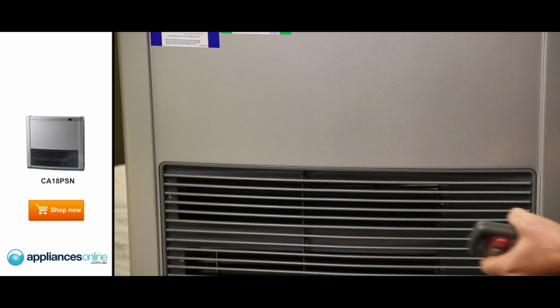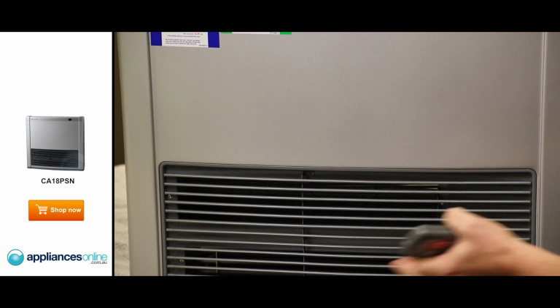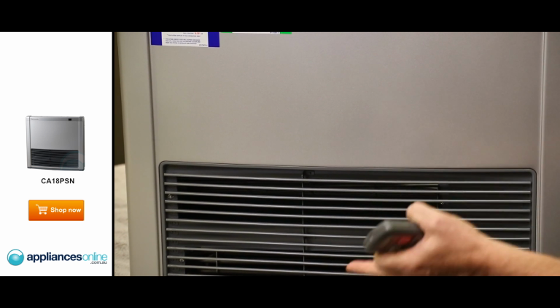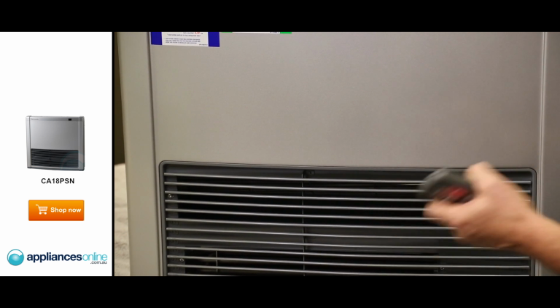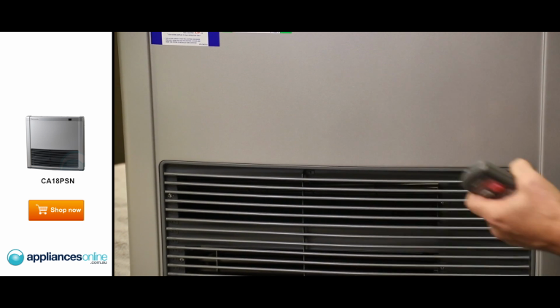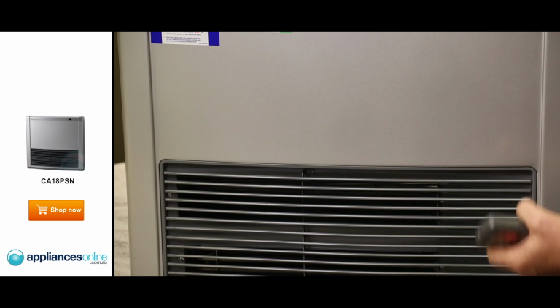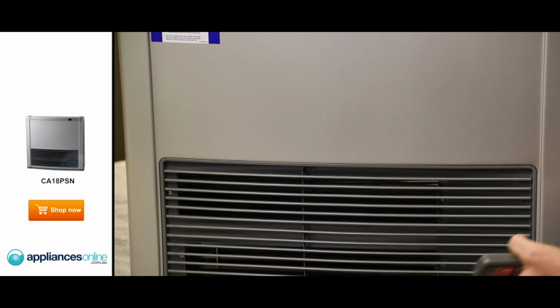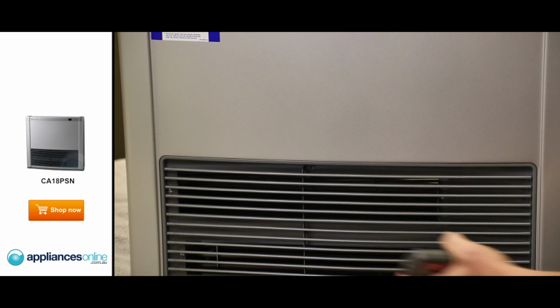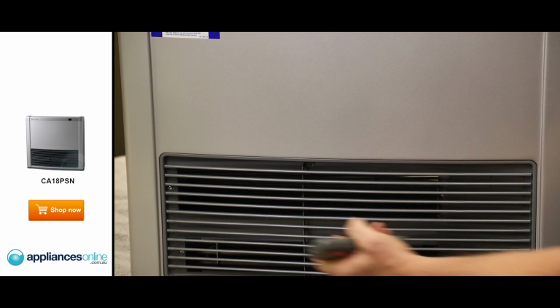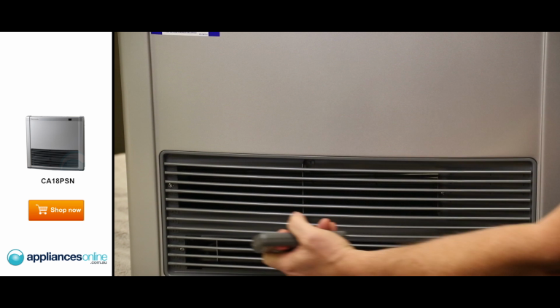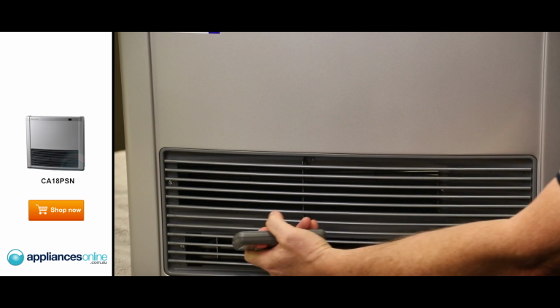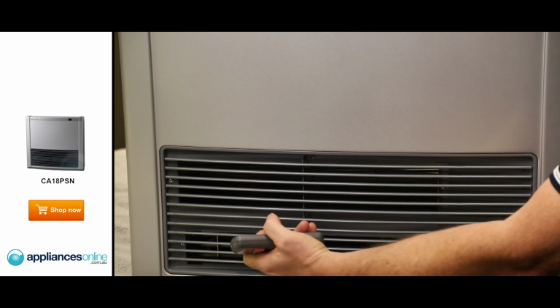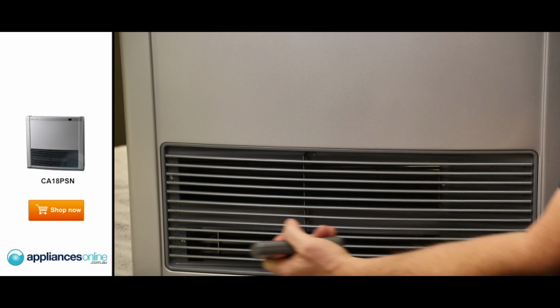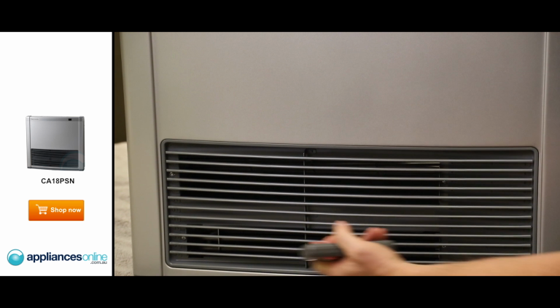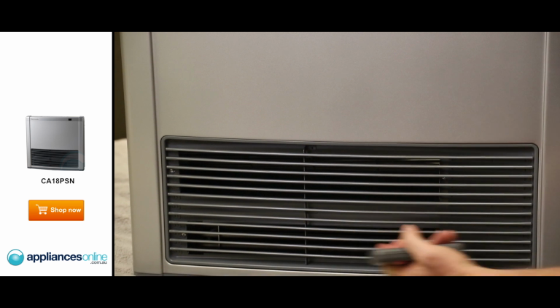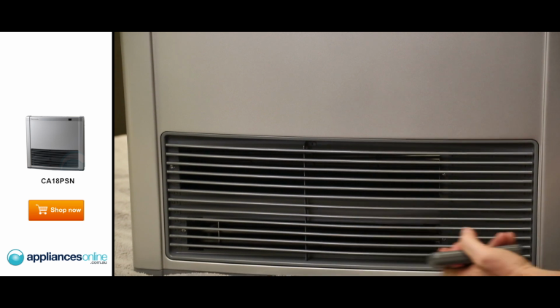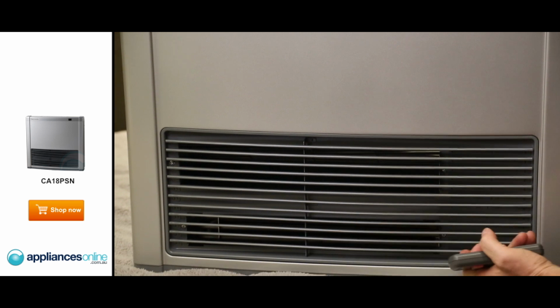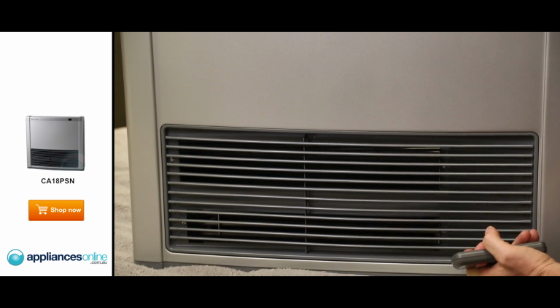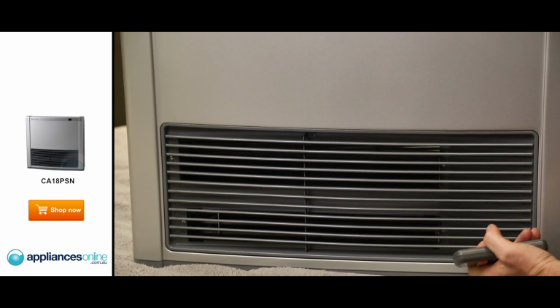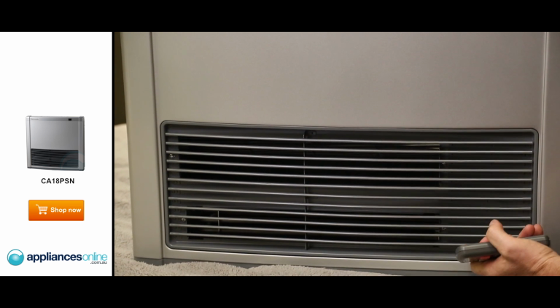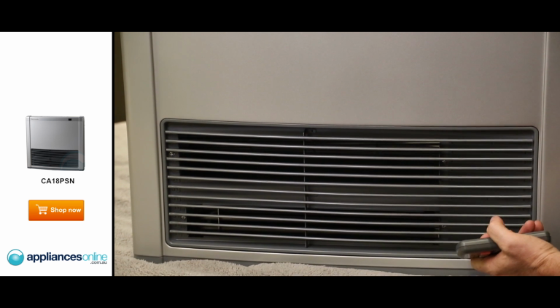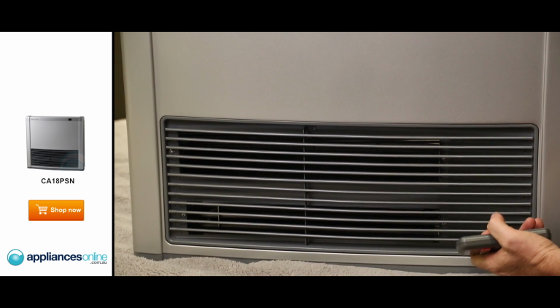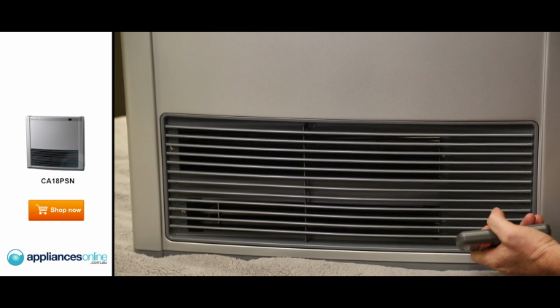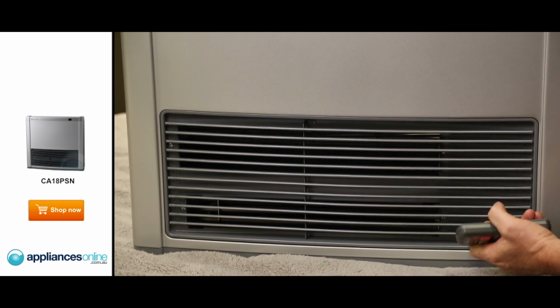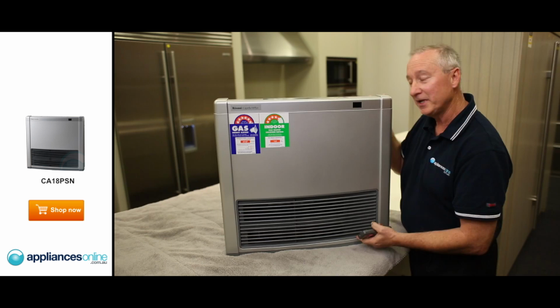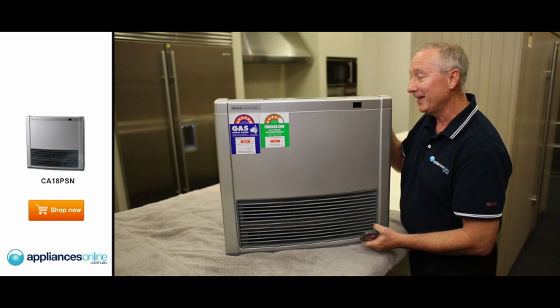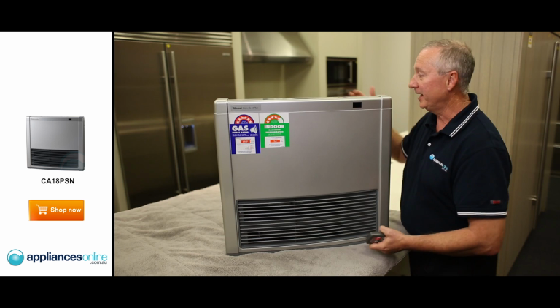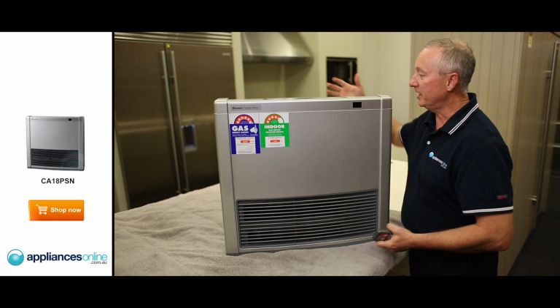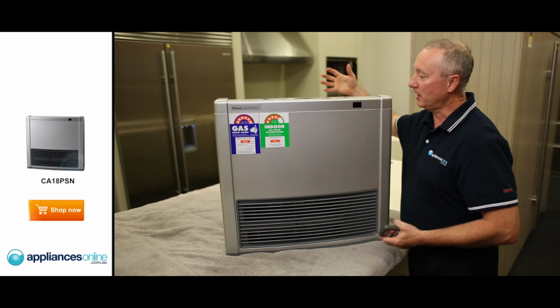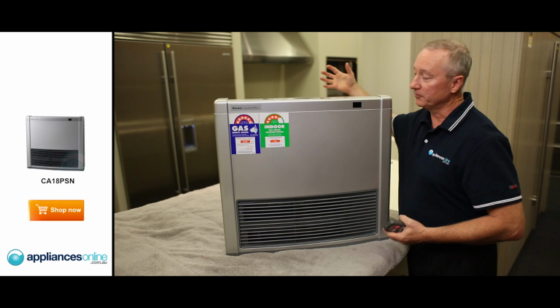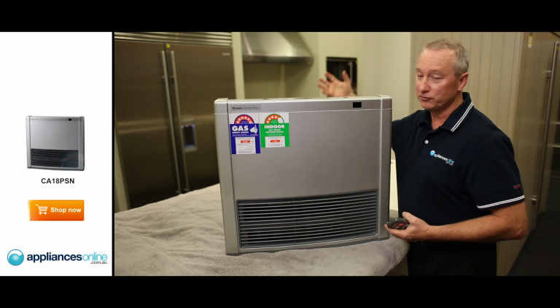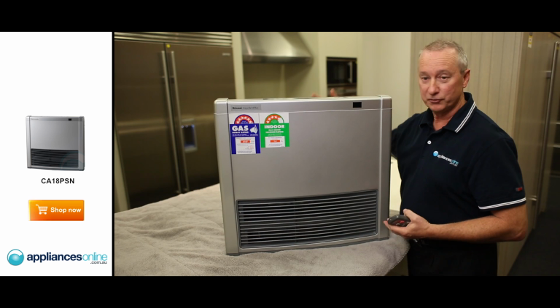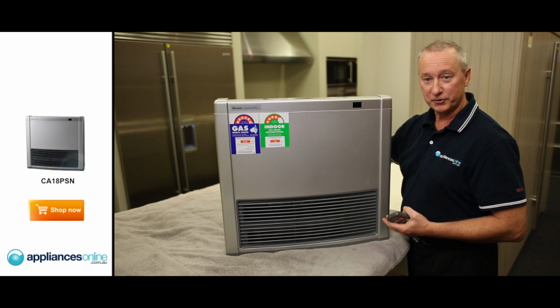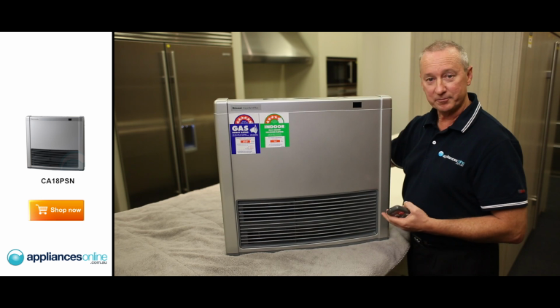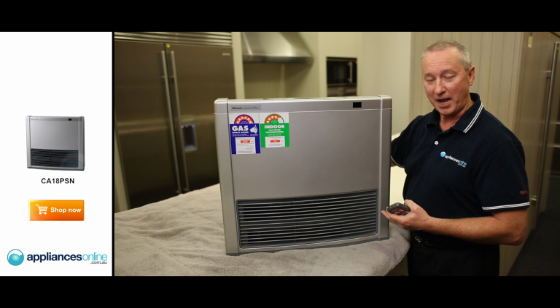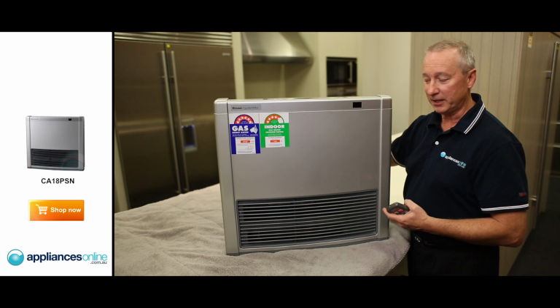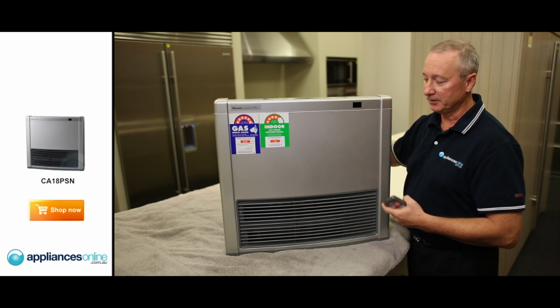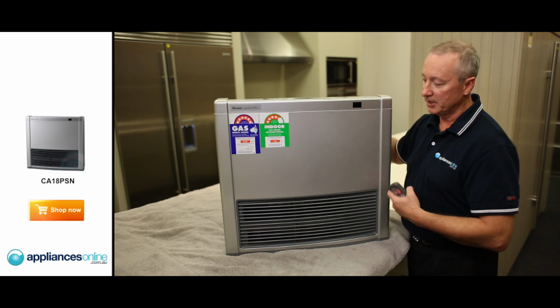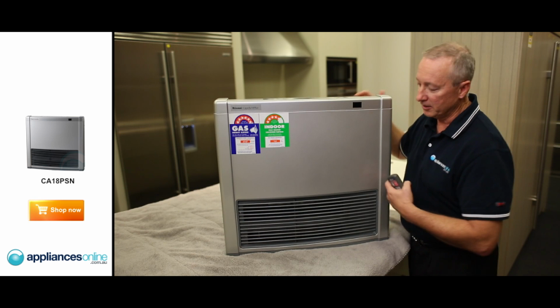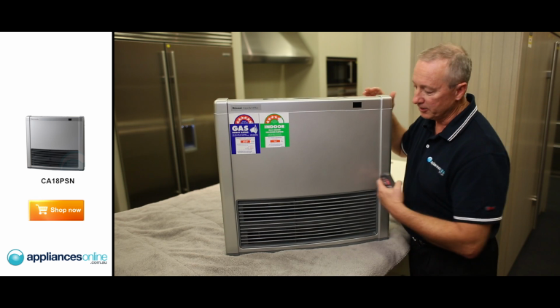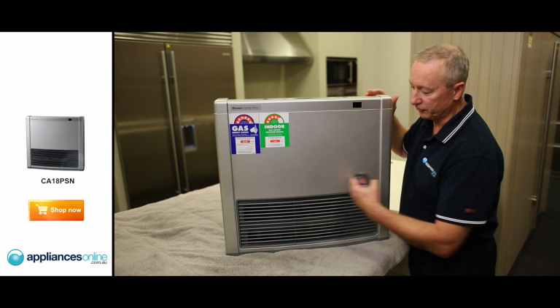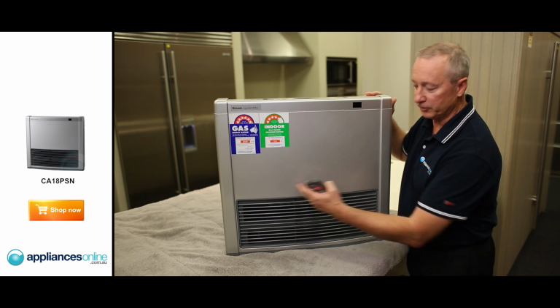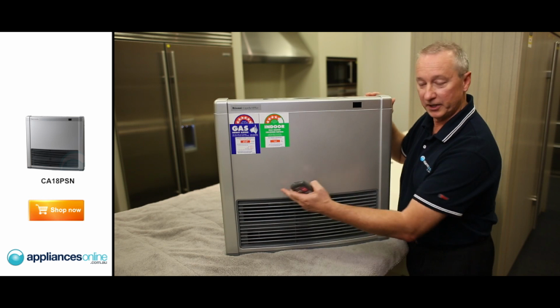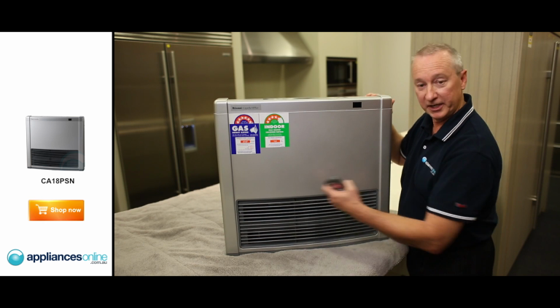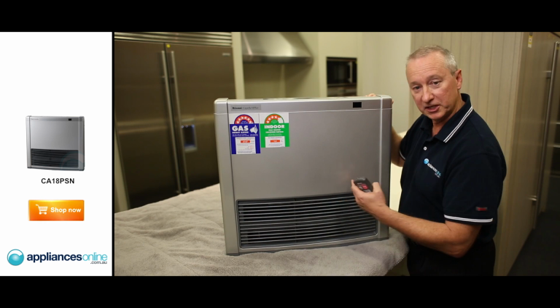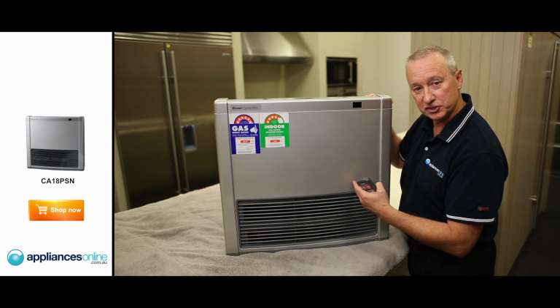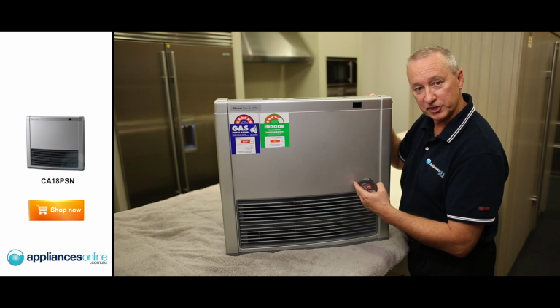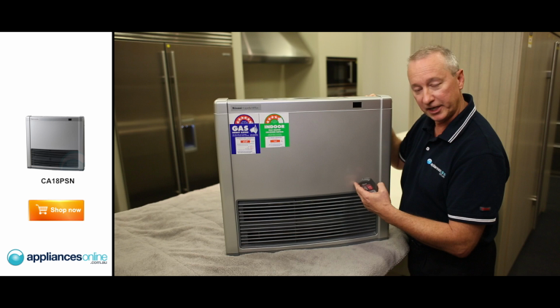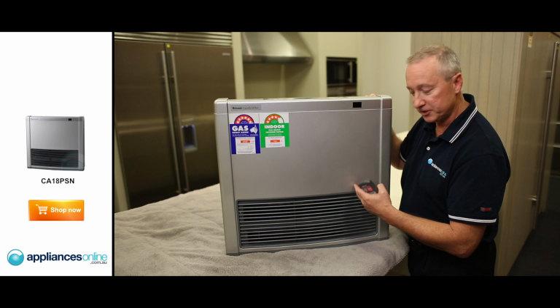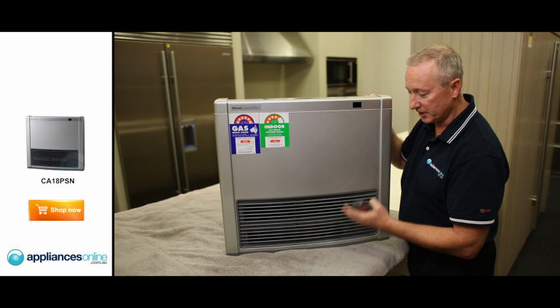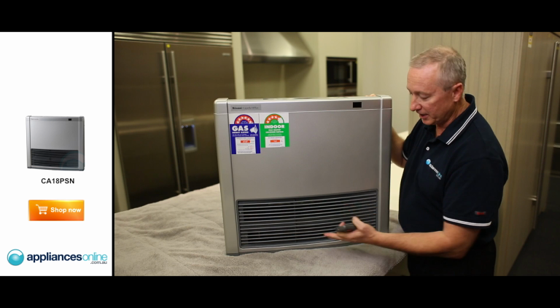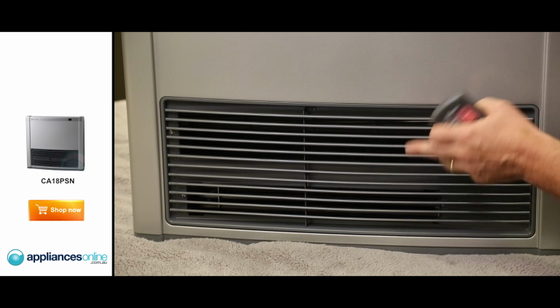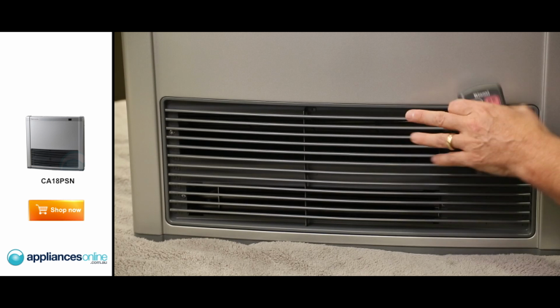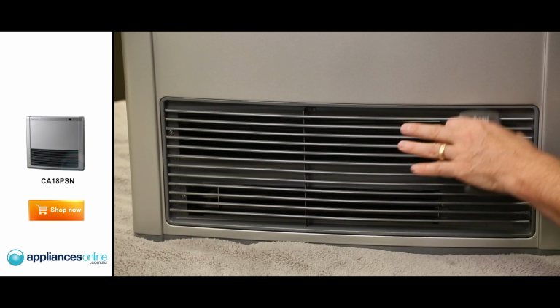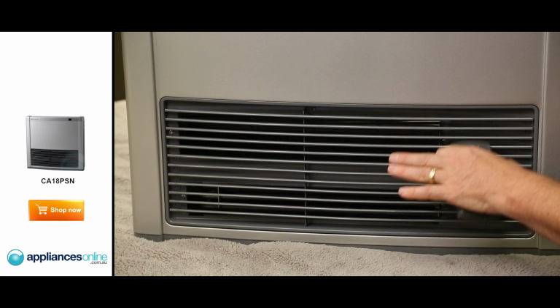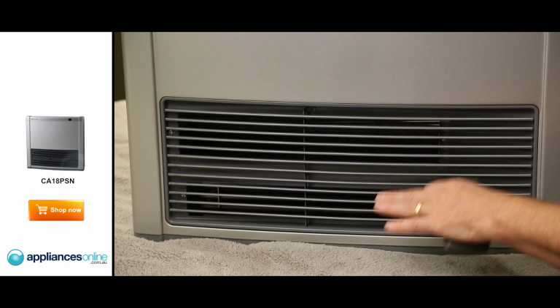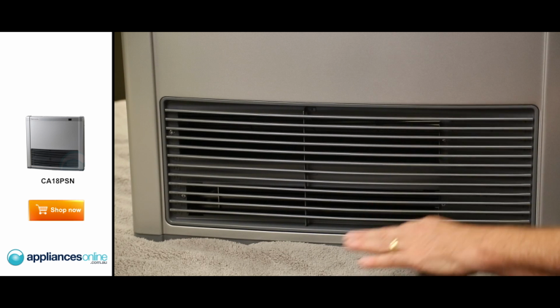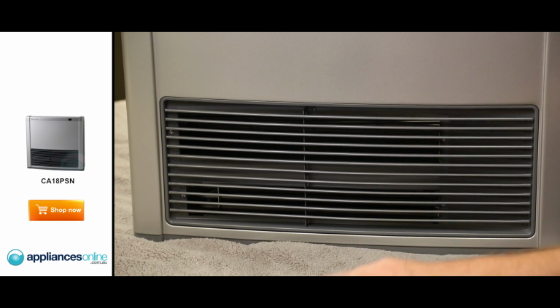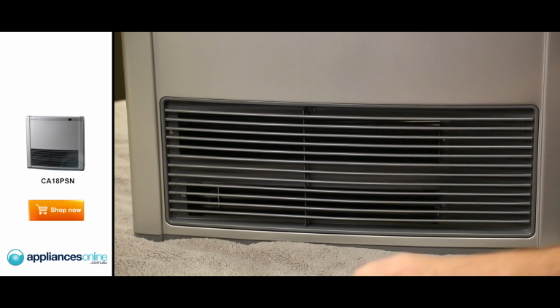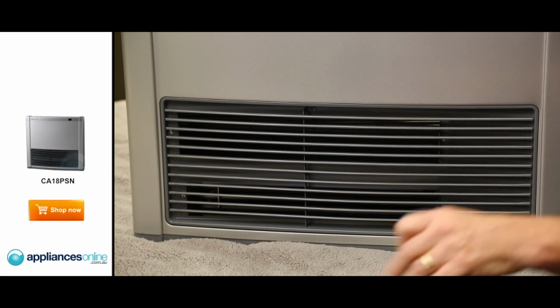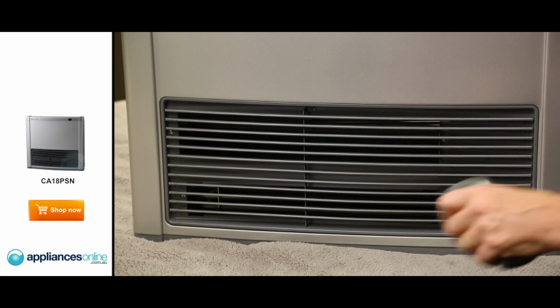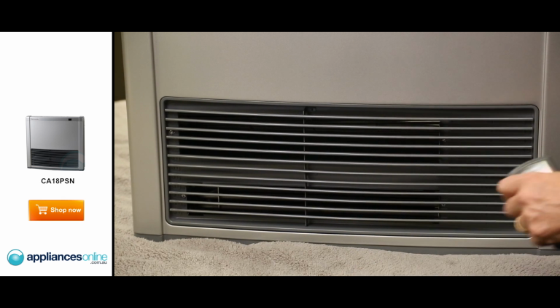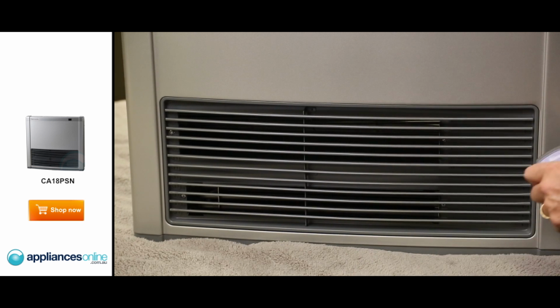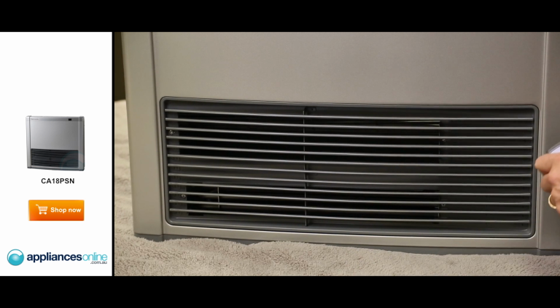With the heater here, we've got a 2 kilowatt element down the bottom. Air comes through the back, through the heat exchanger, and it's boosted out through the front.